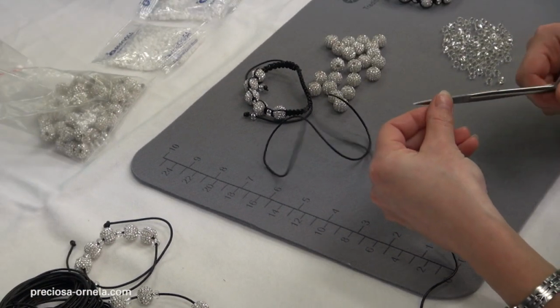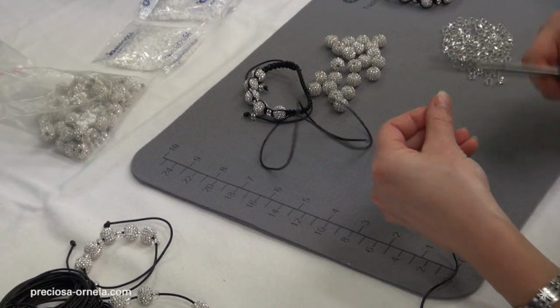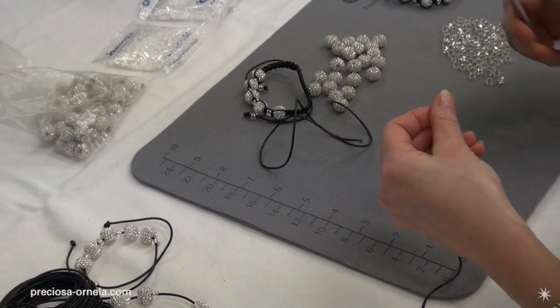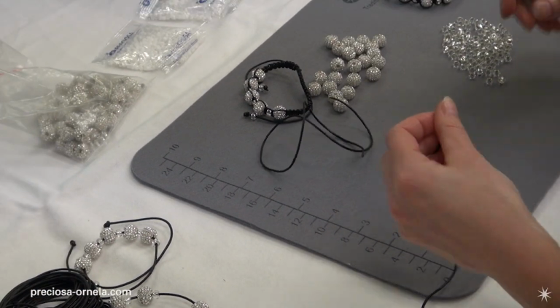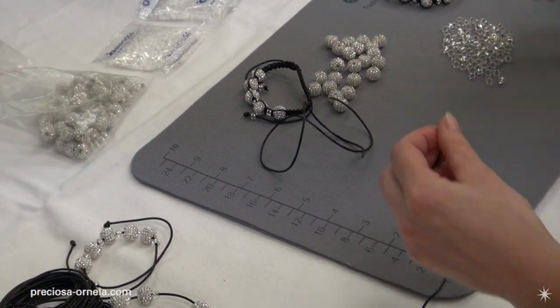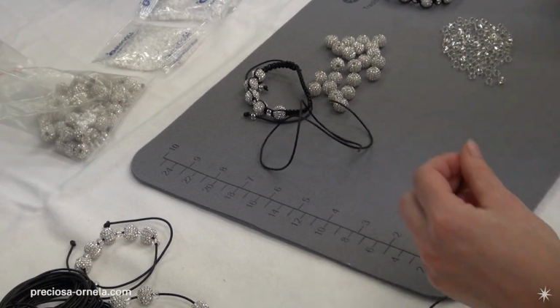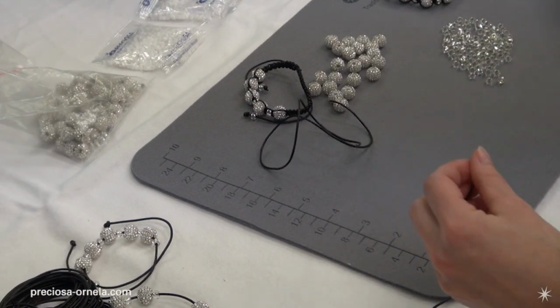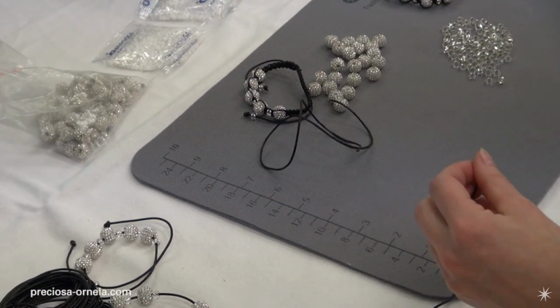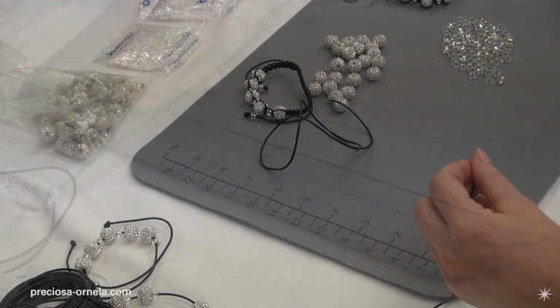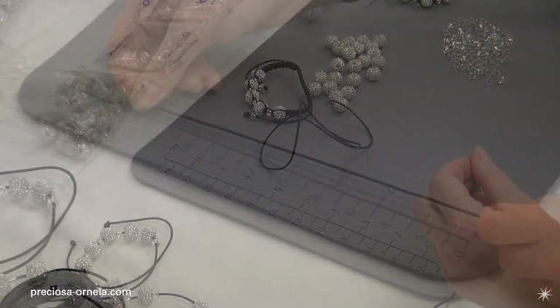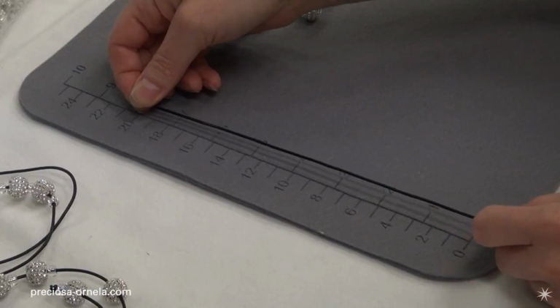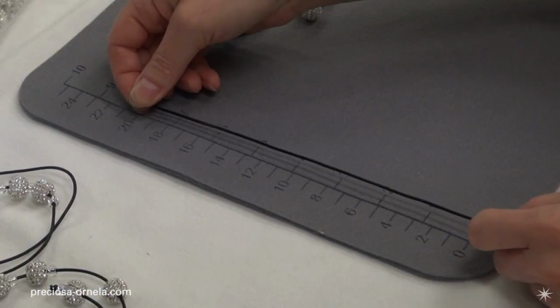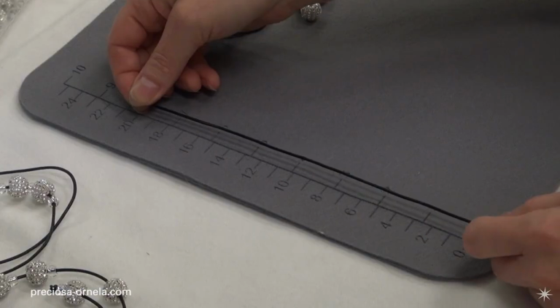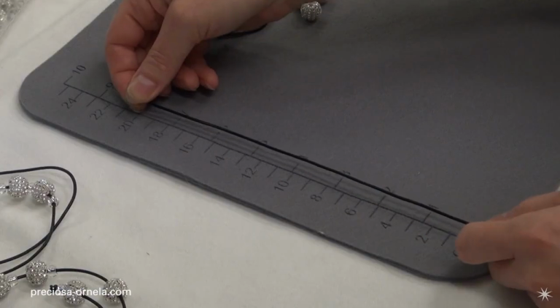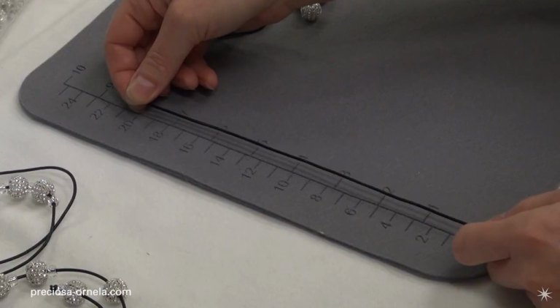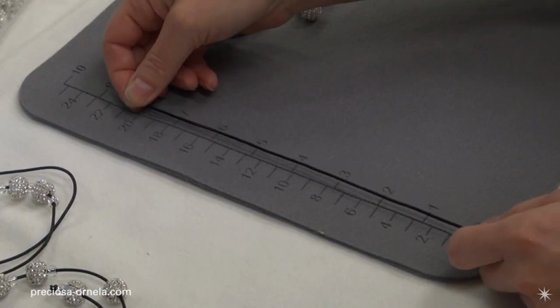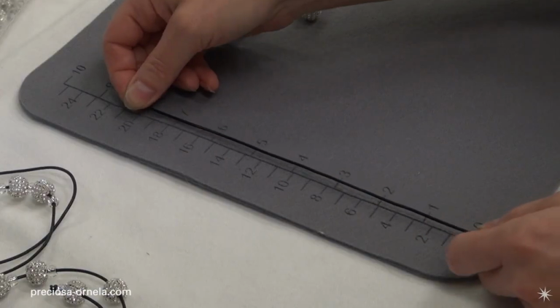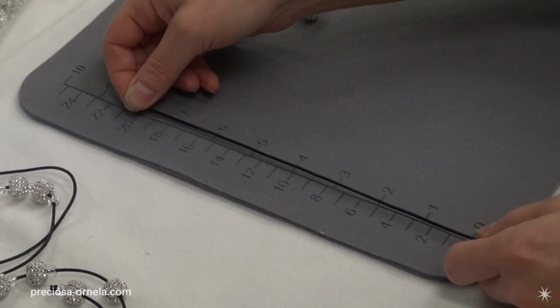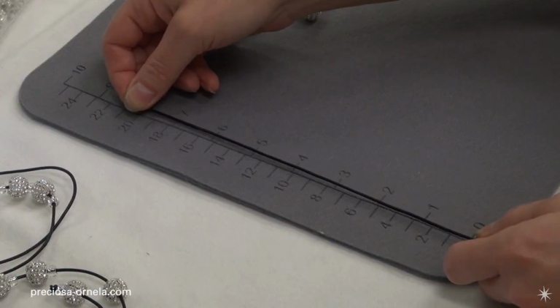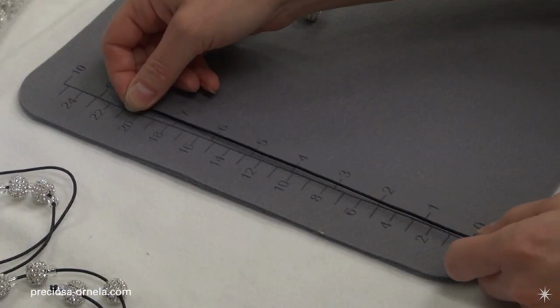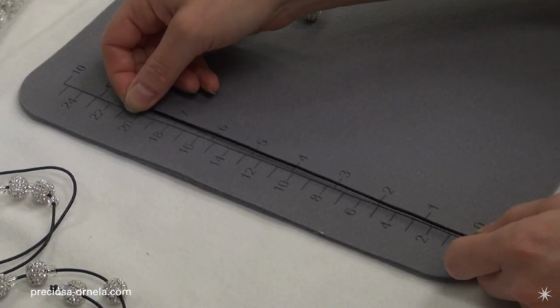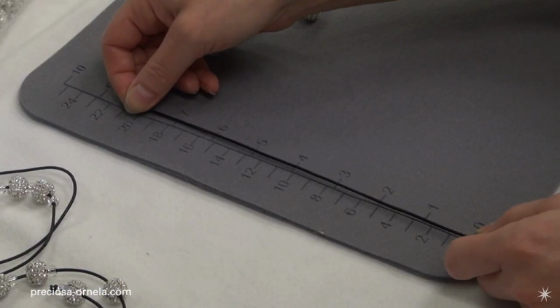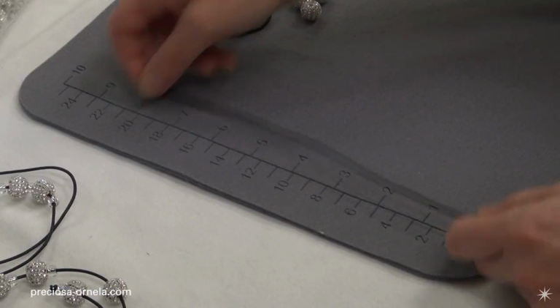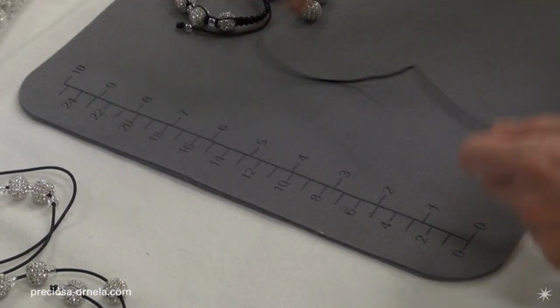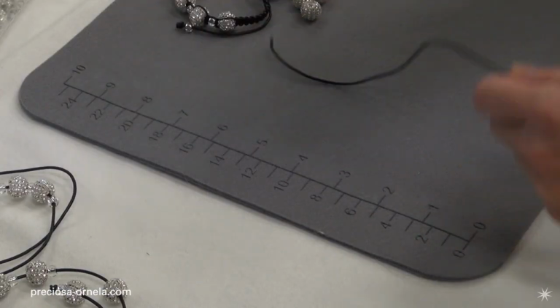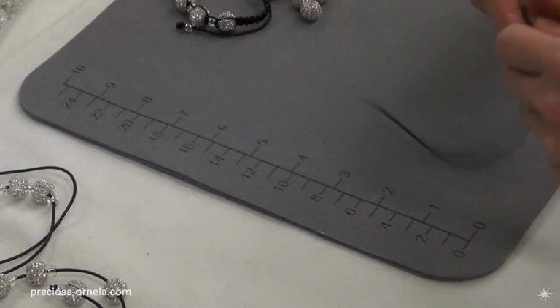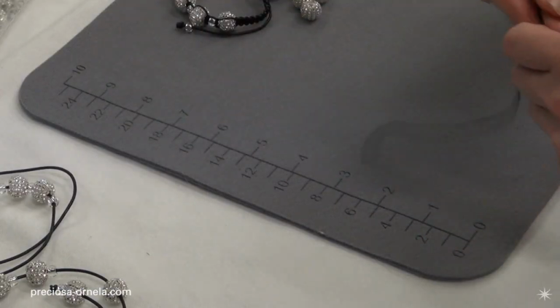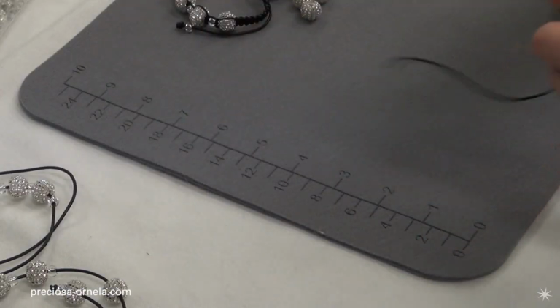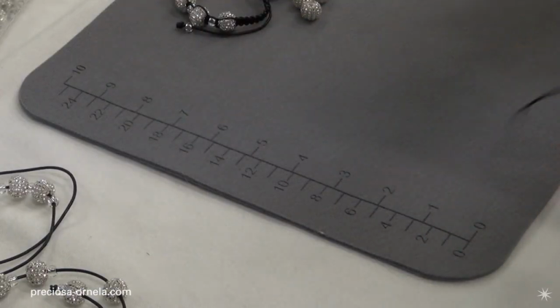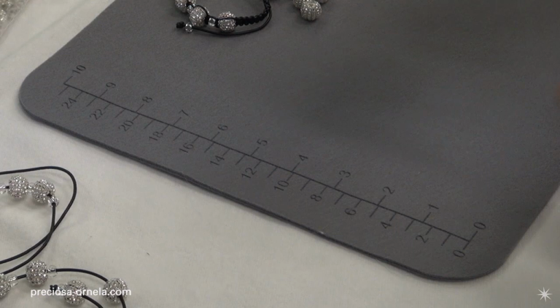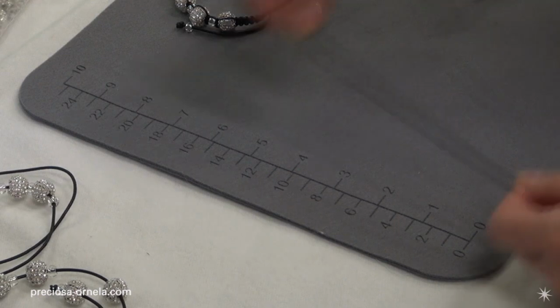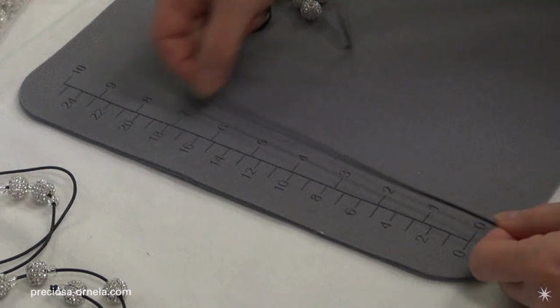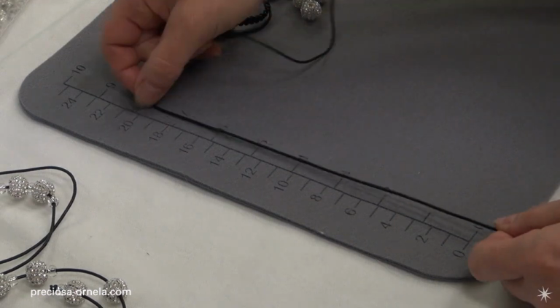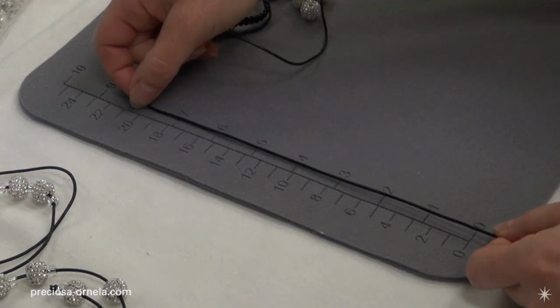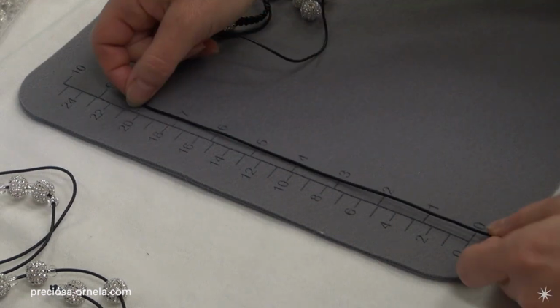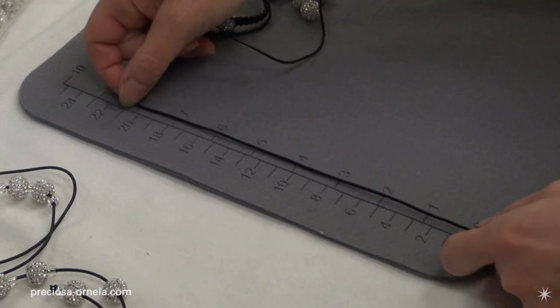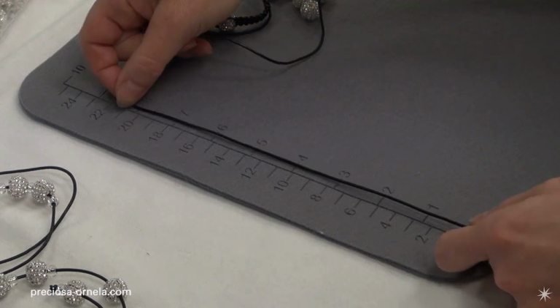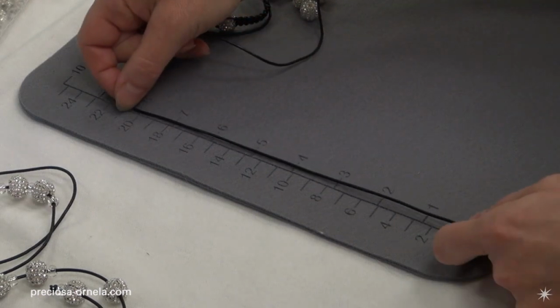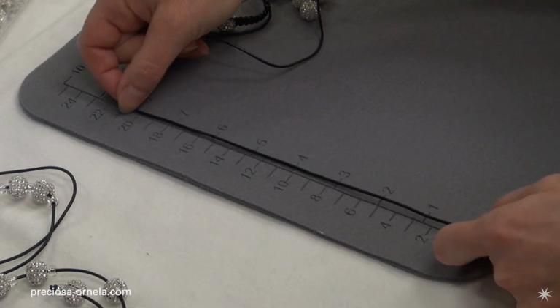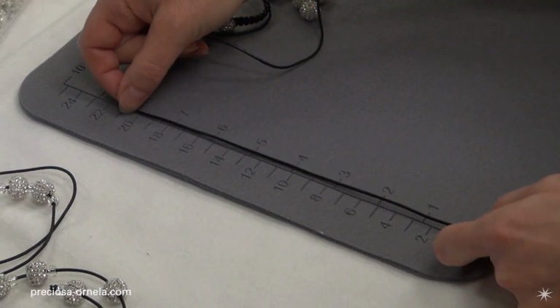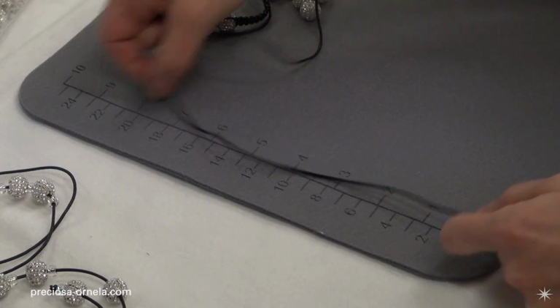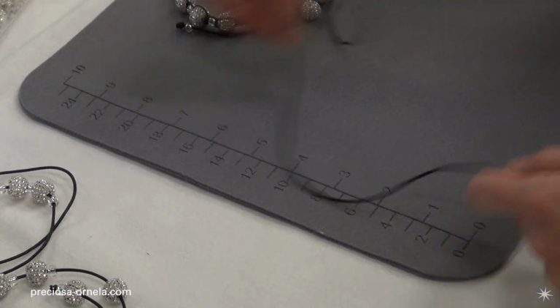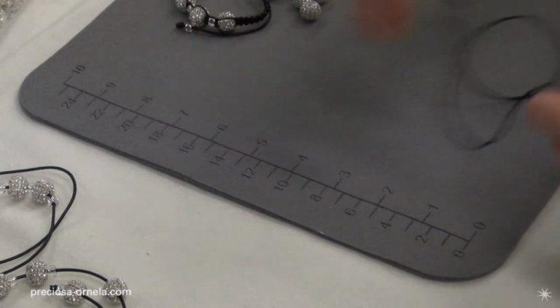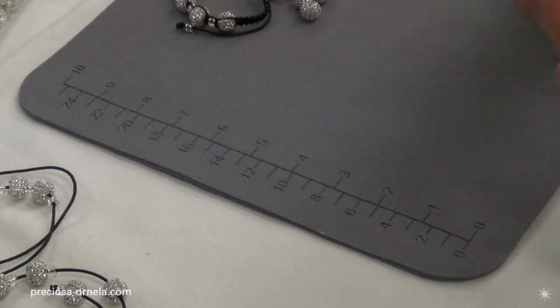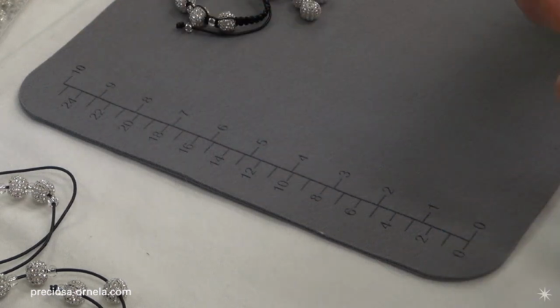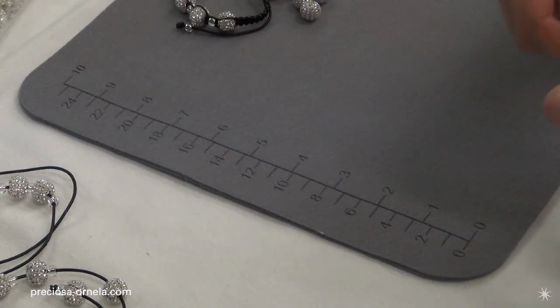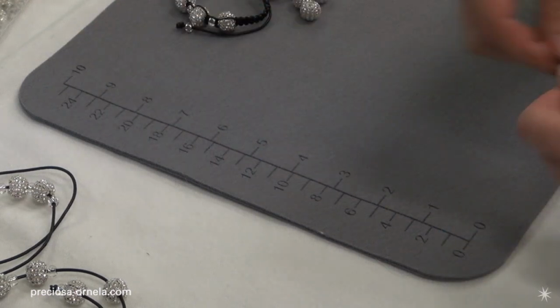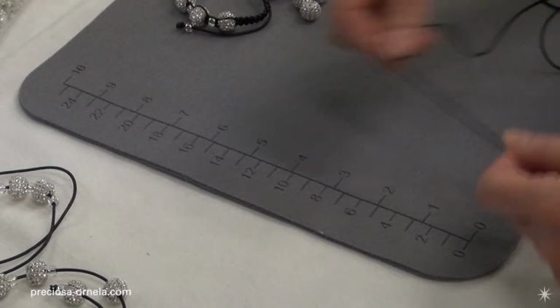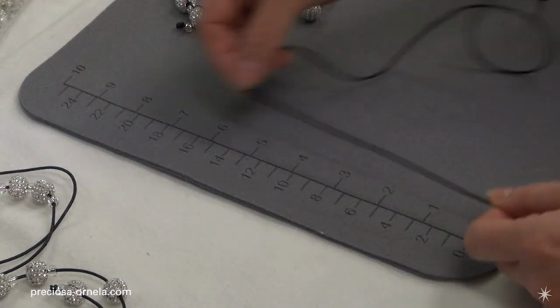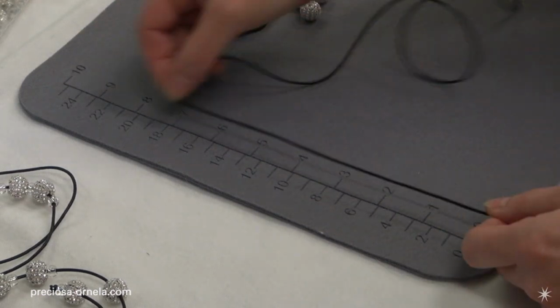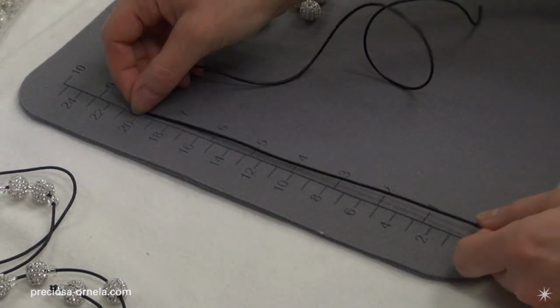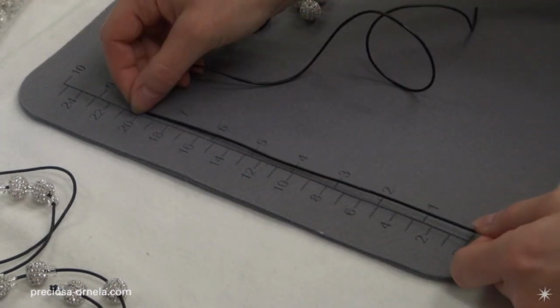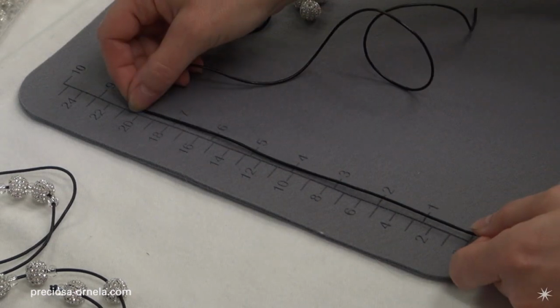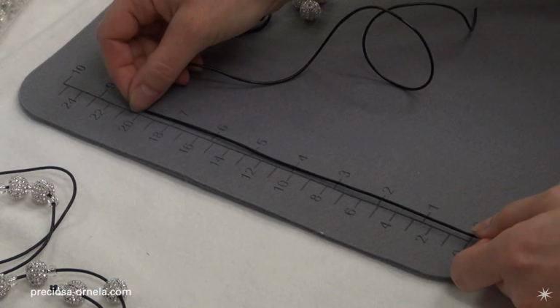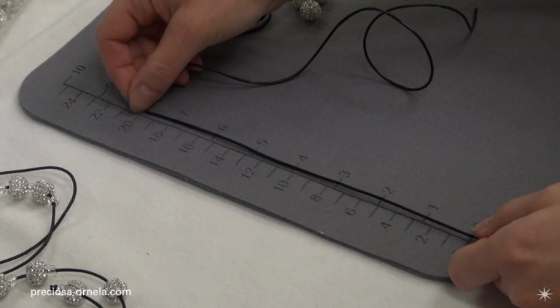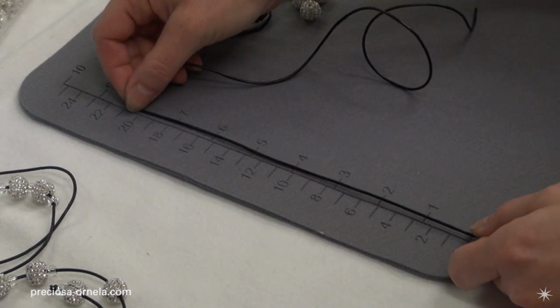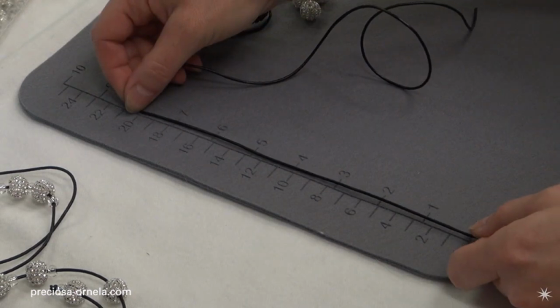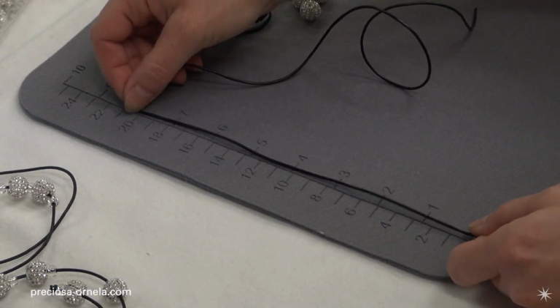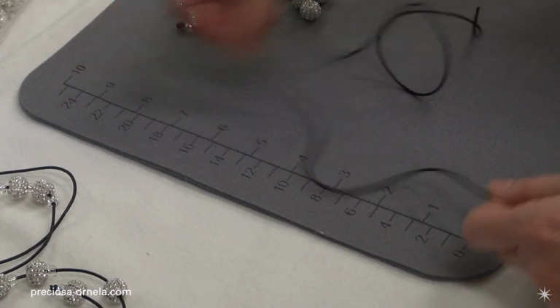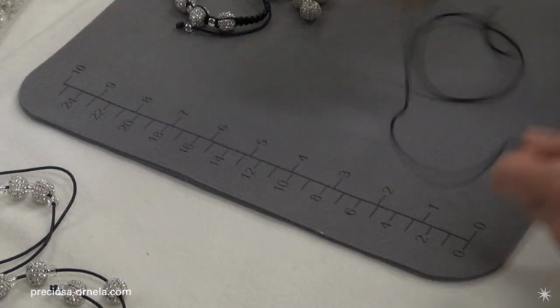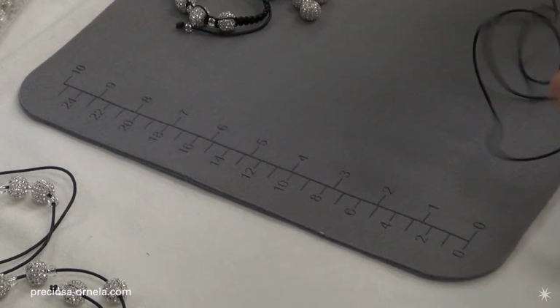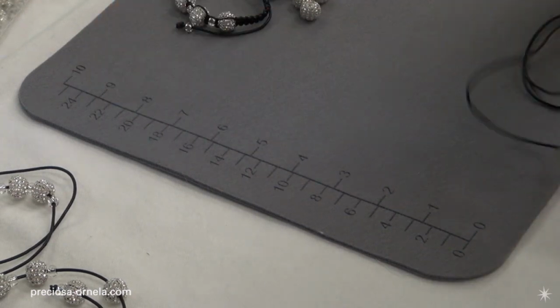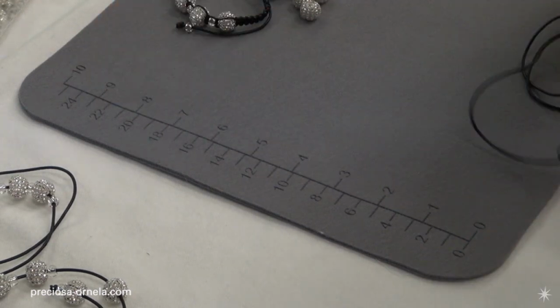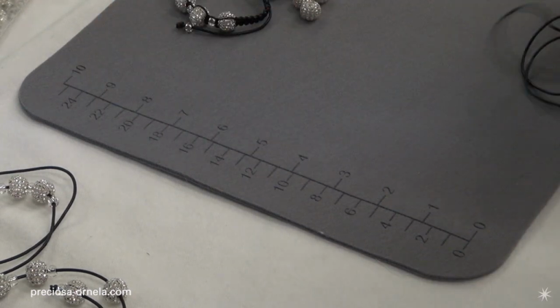And now a longer 160-centimeter piece. We're going to count off eight of these lengths.